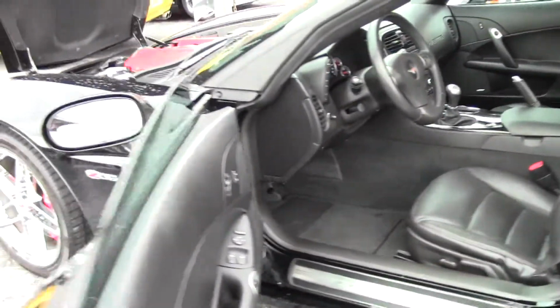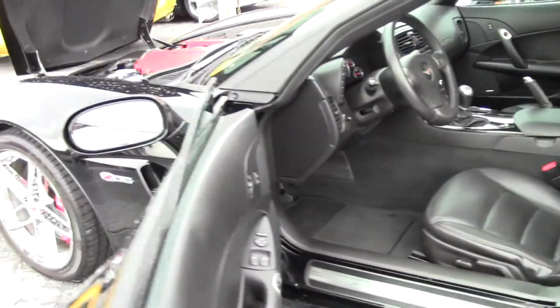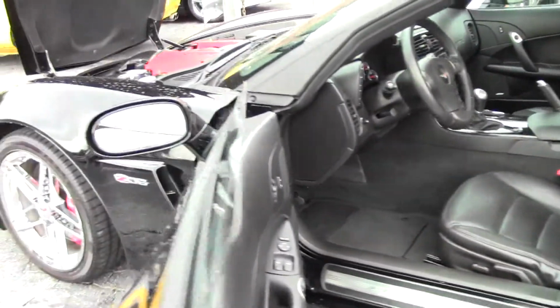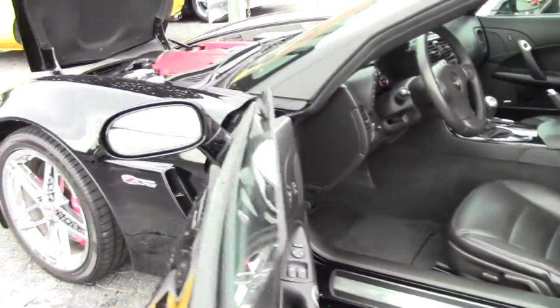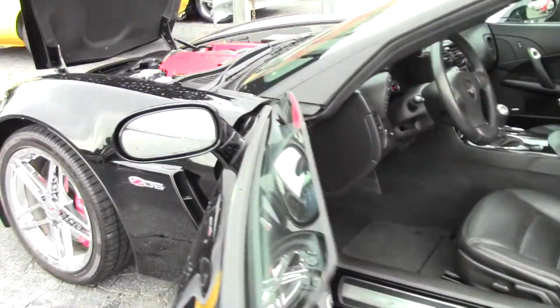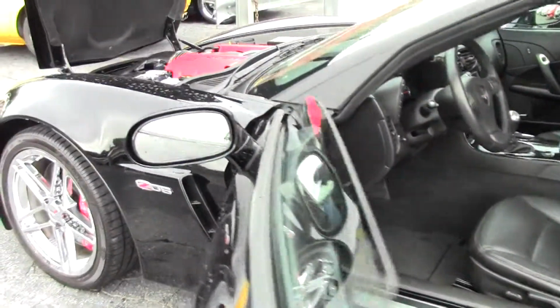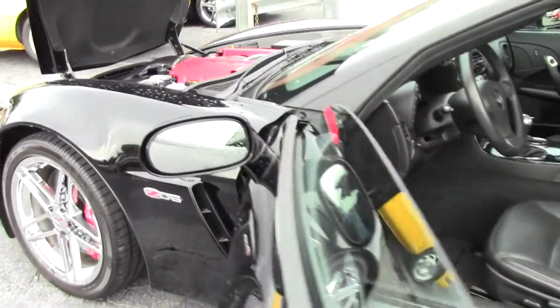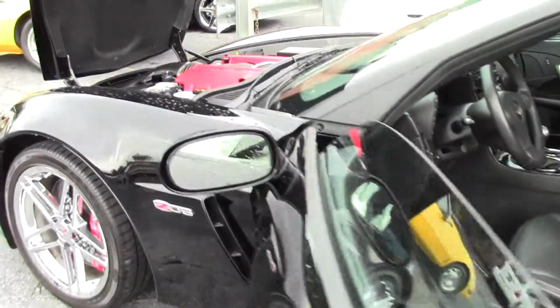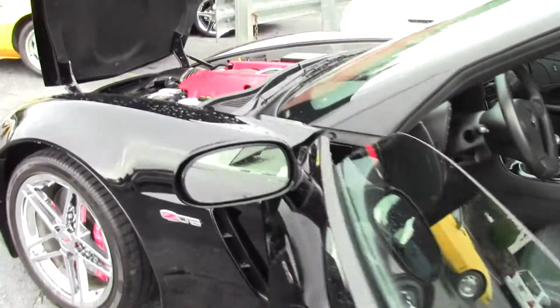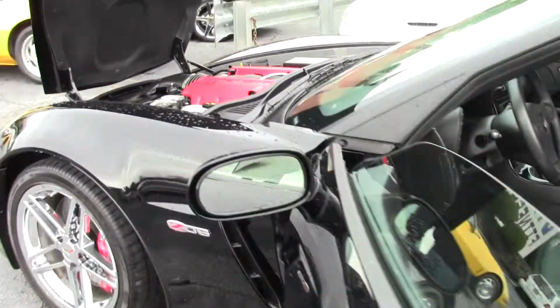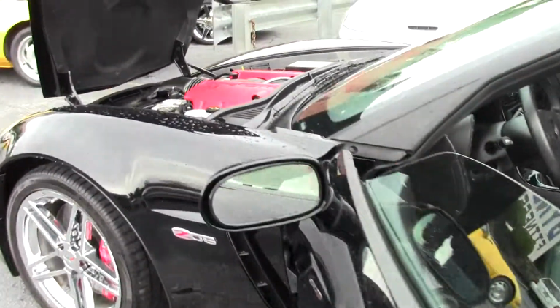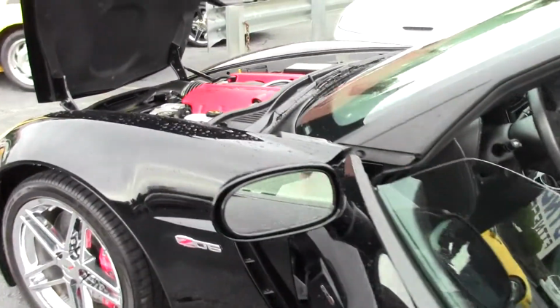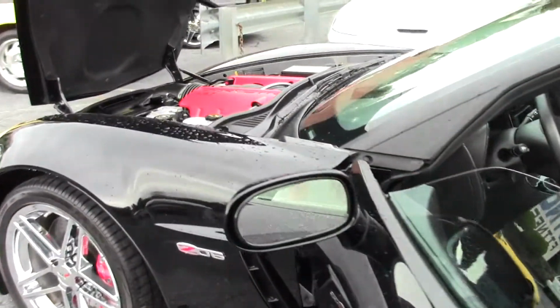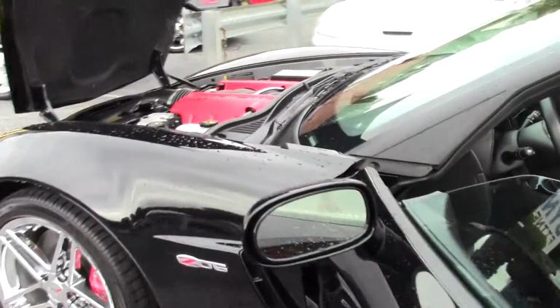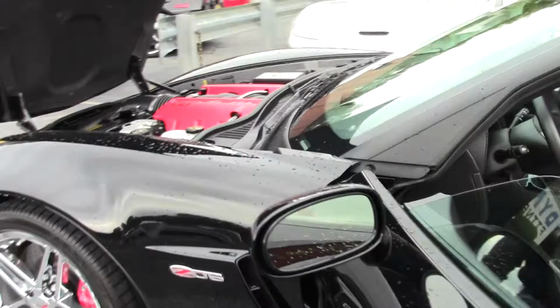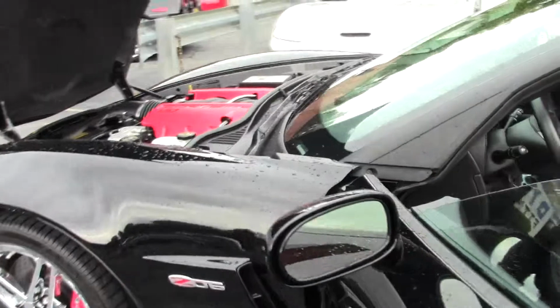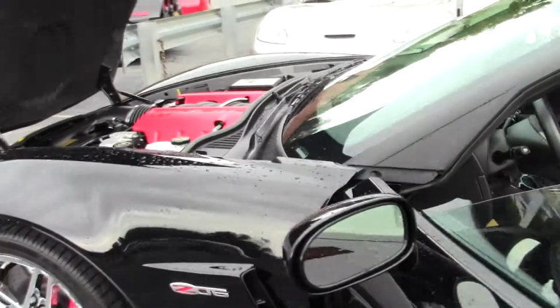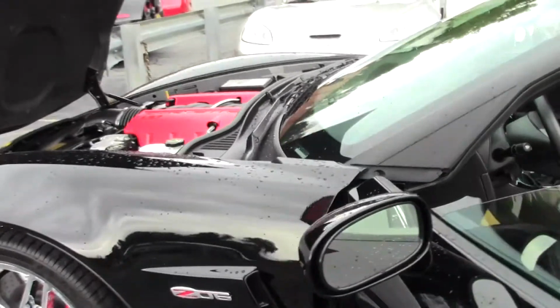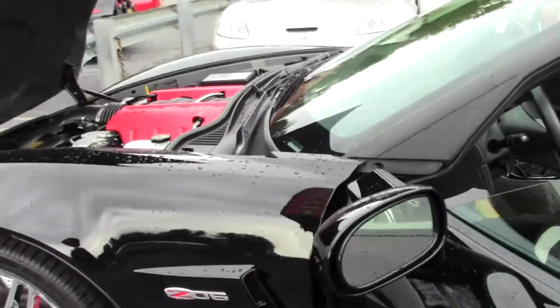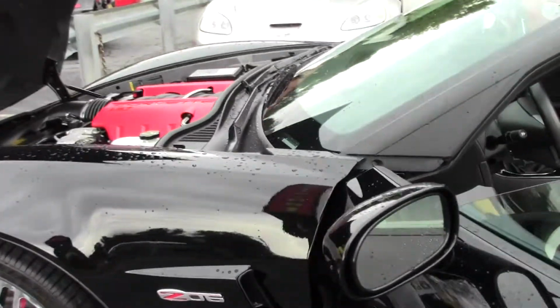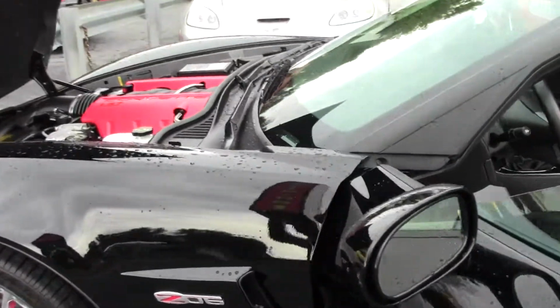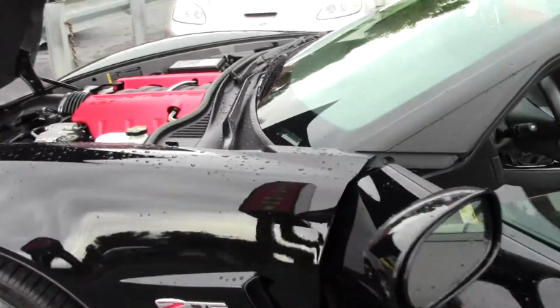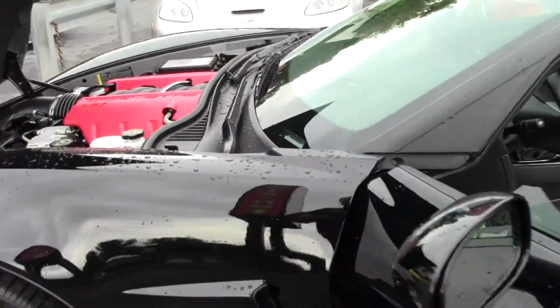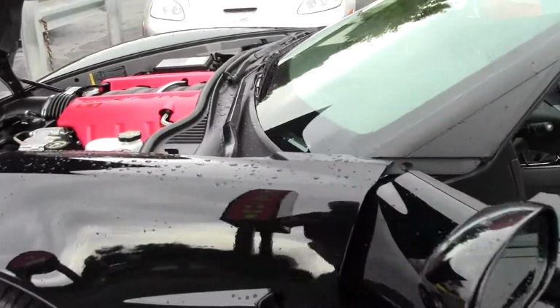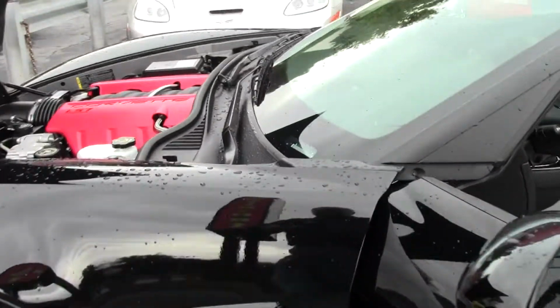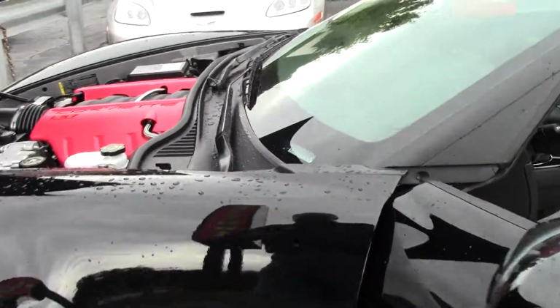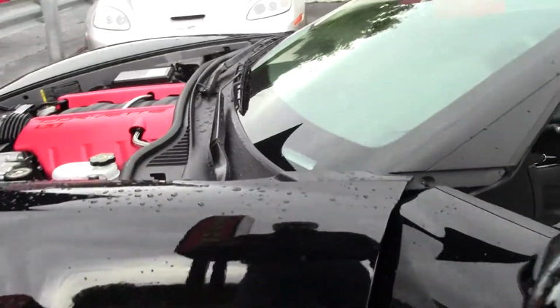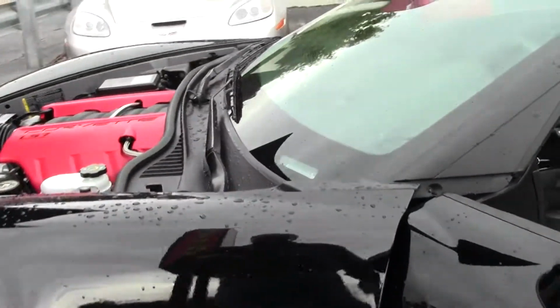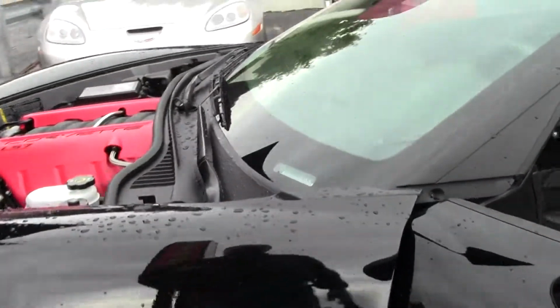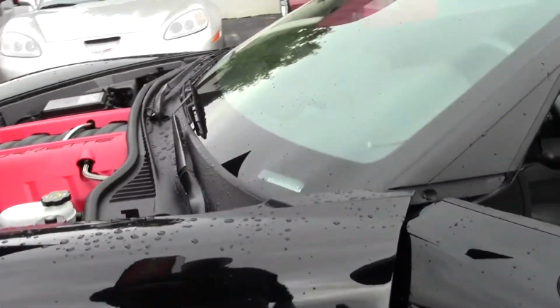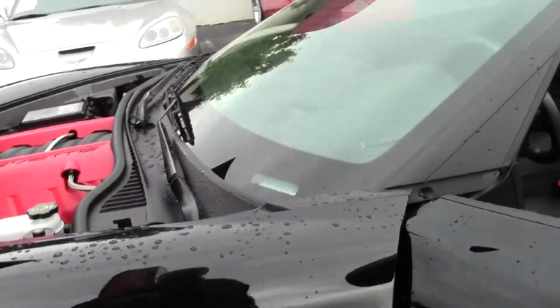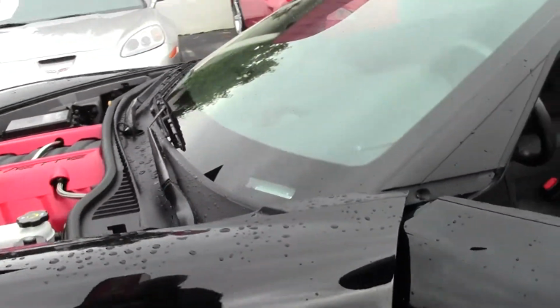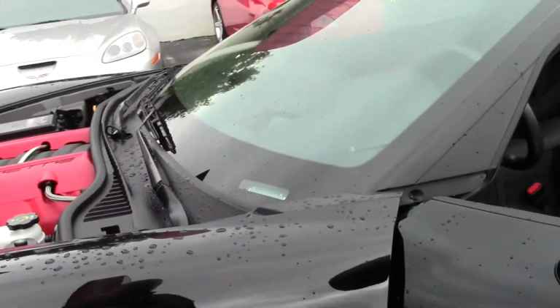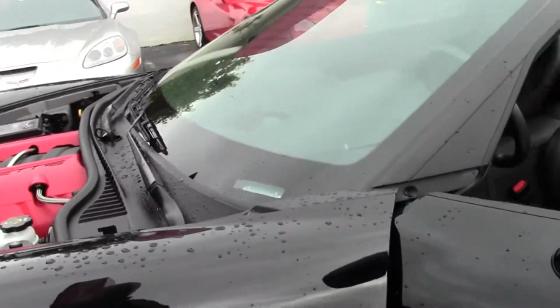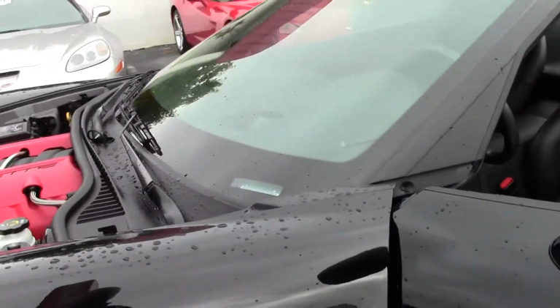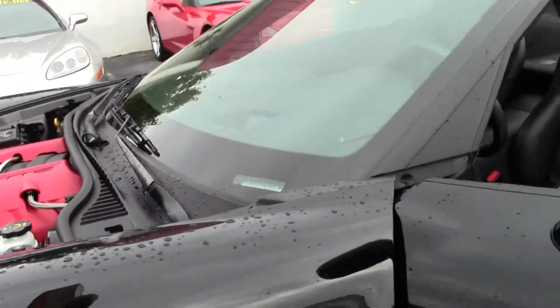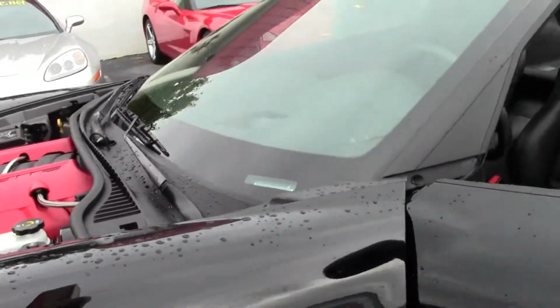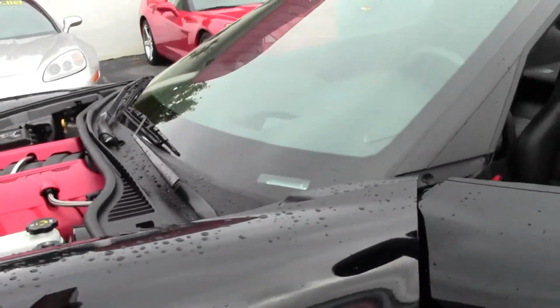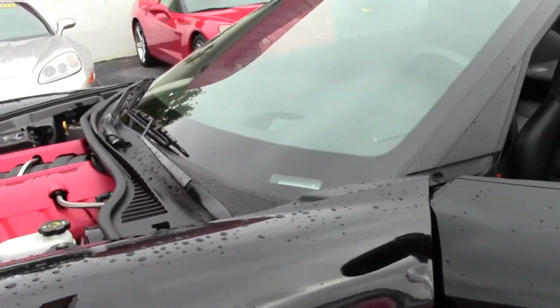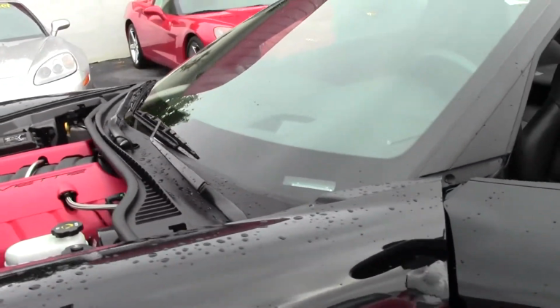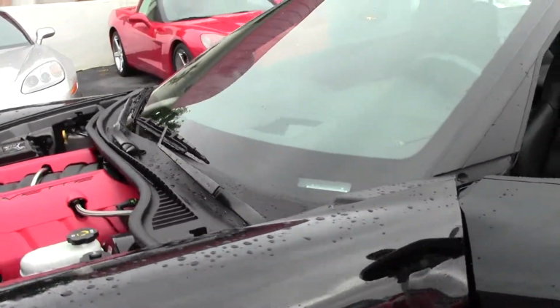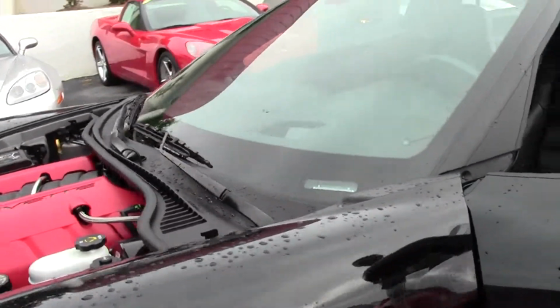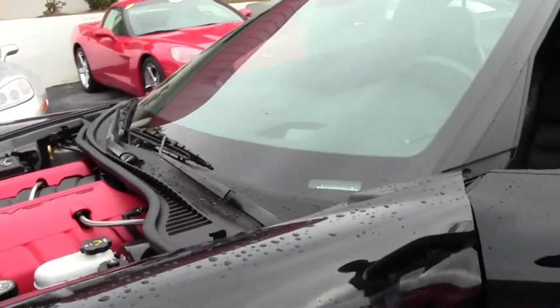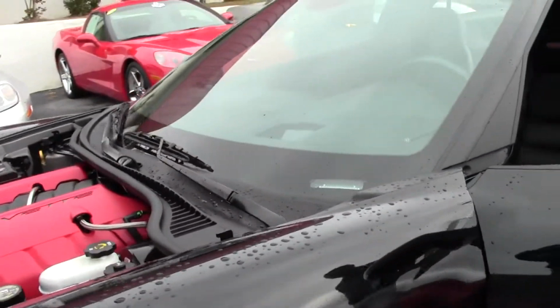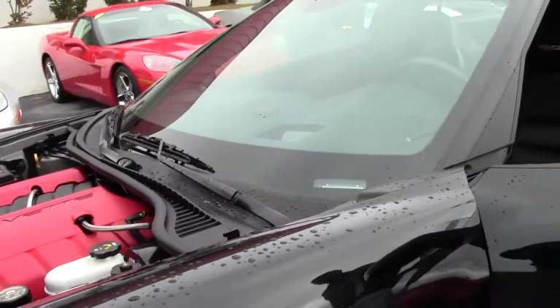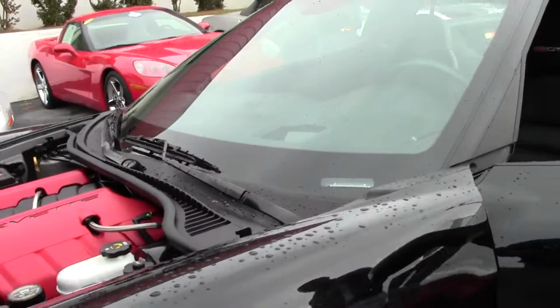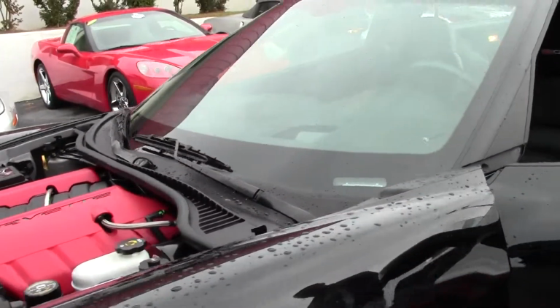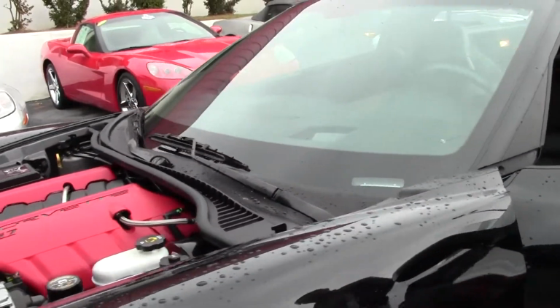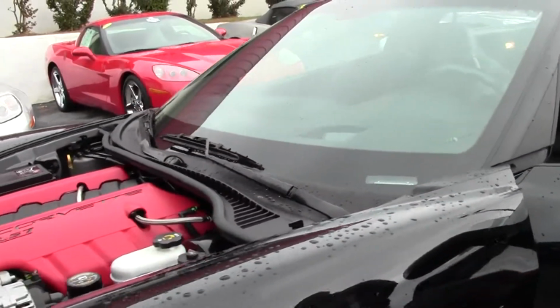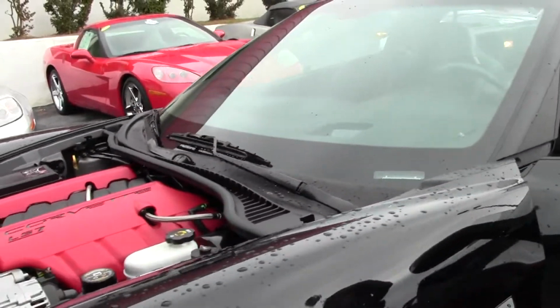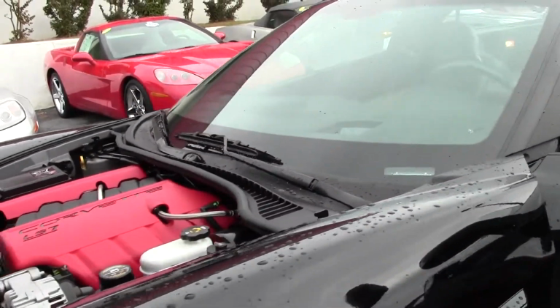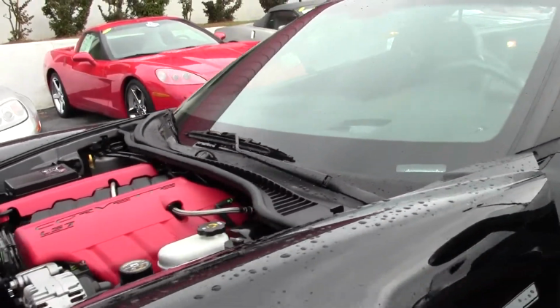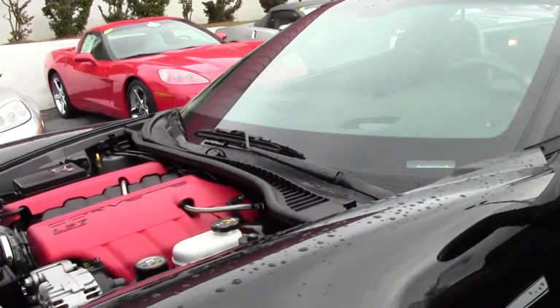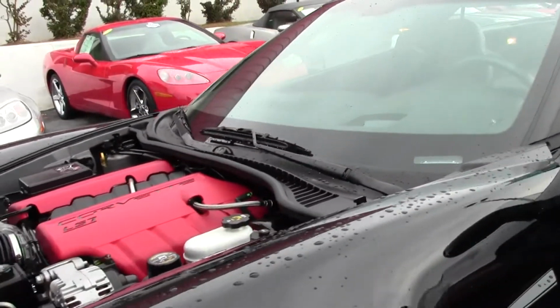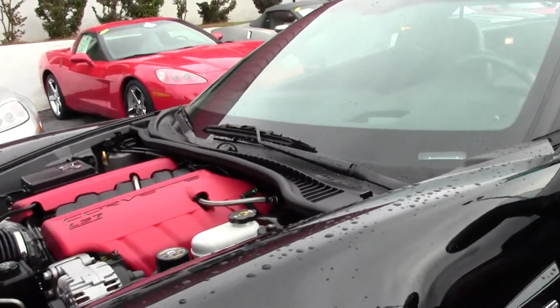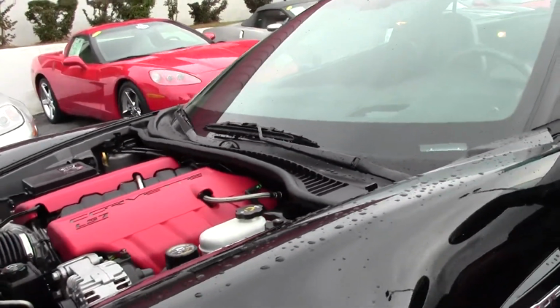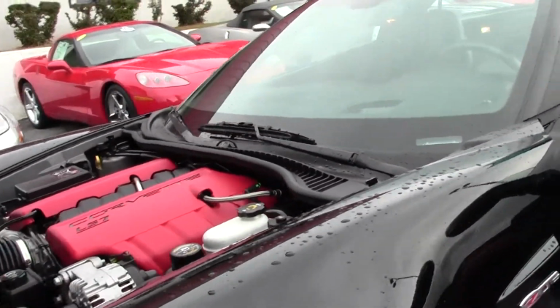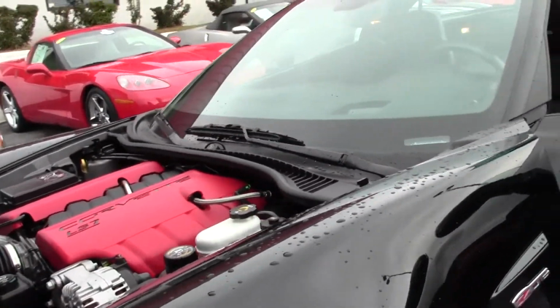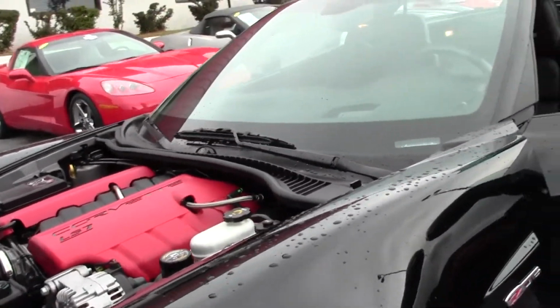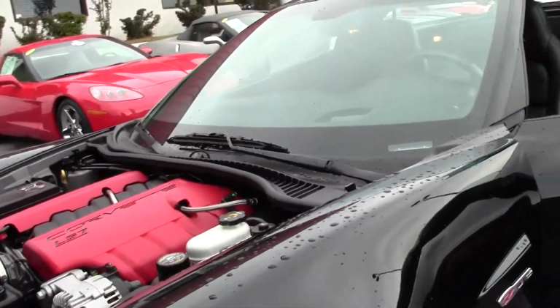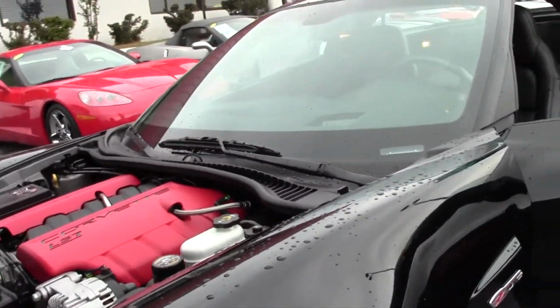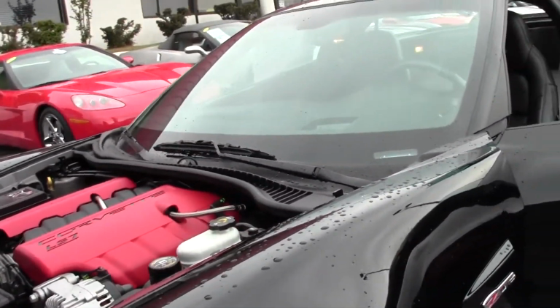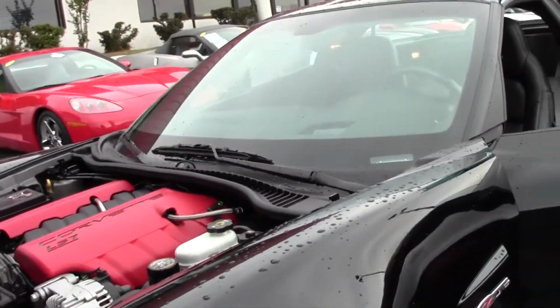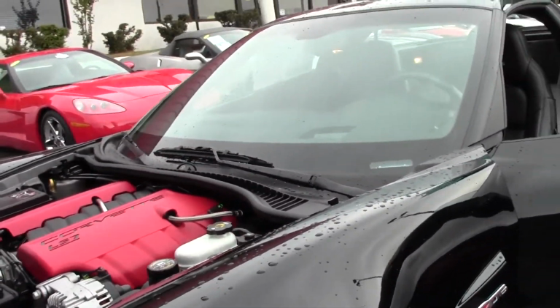It's got the standard exhaust. Beautiful, beautiful car.